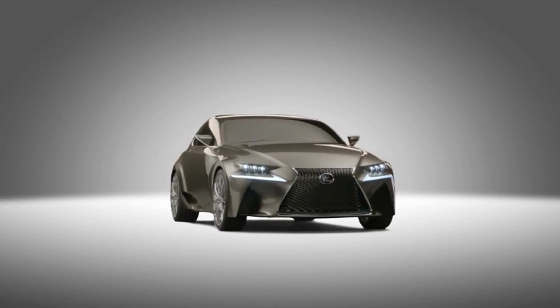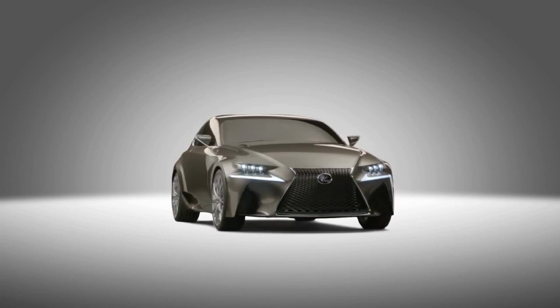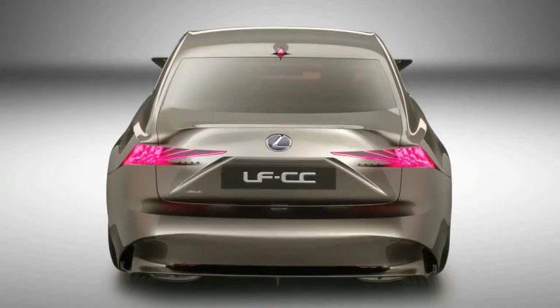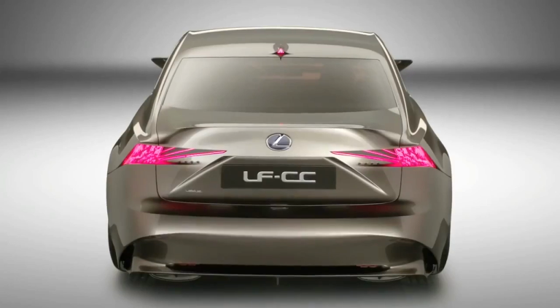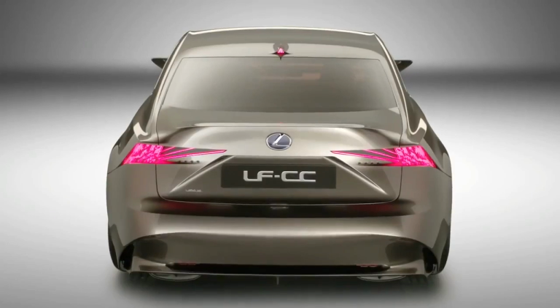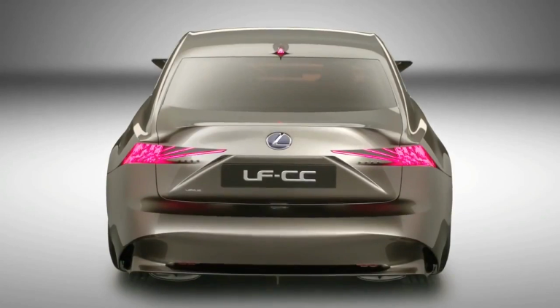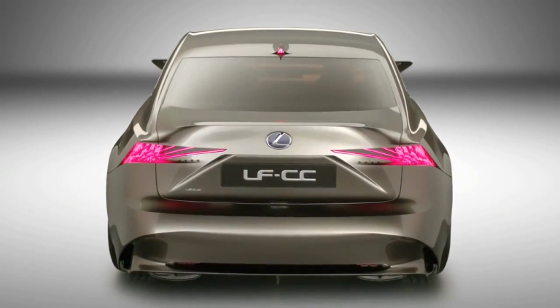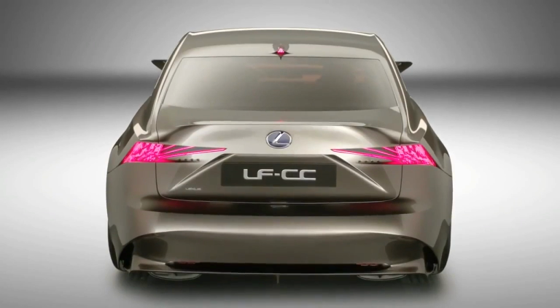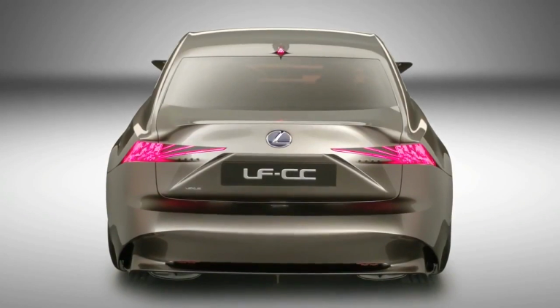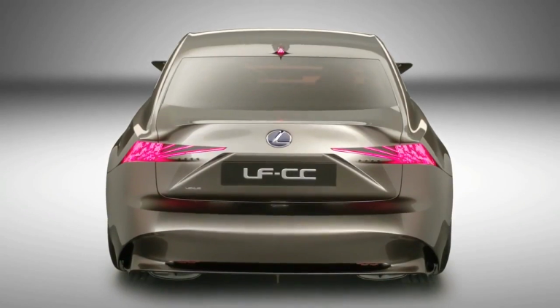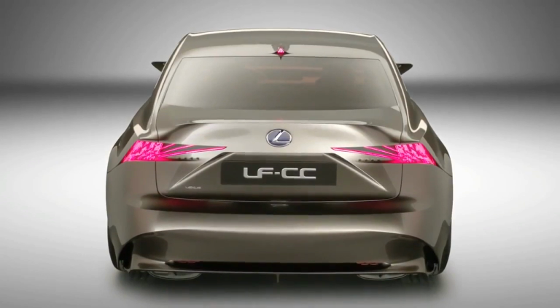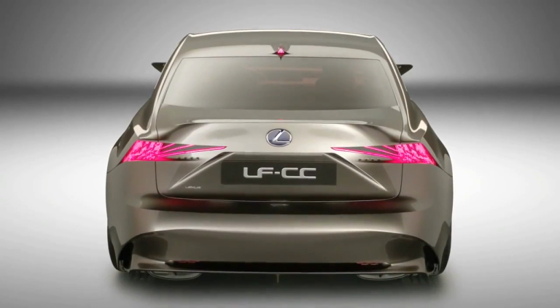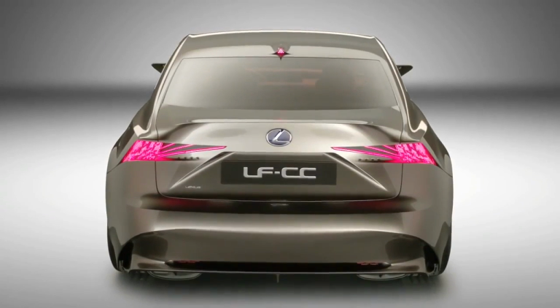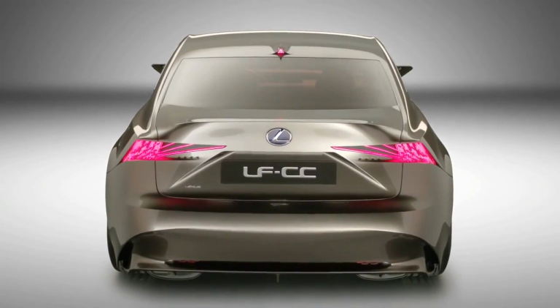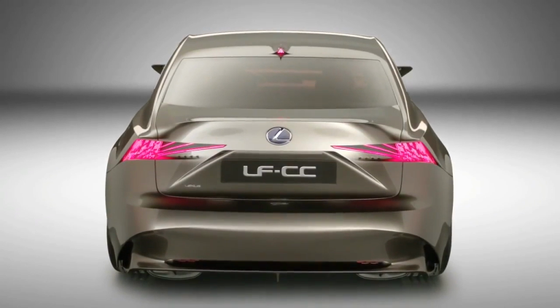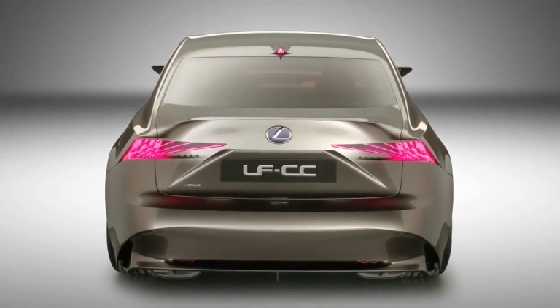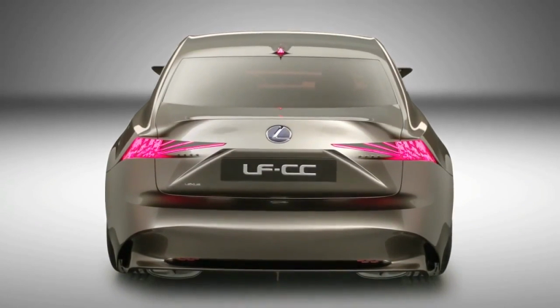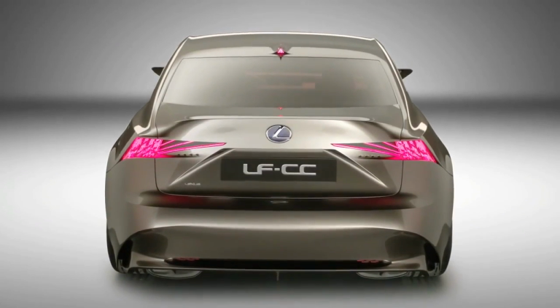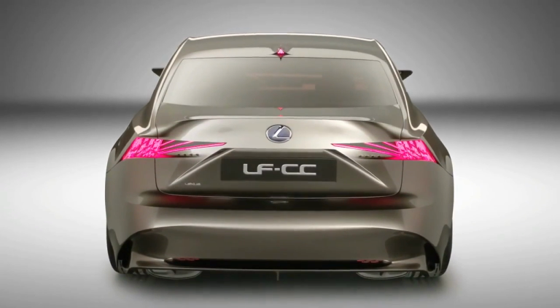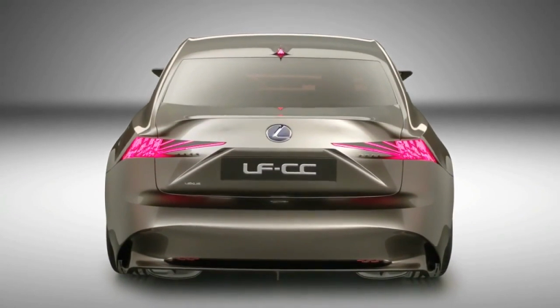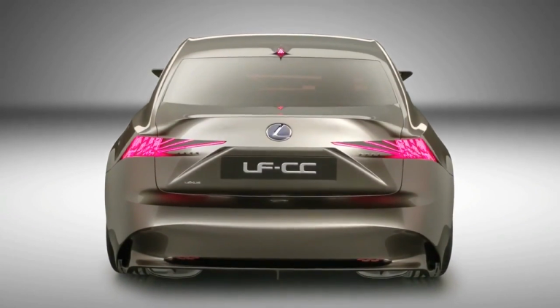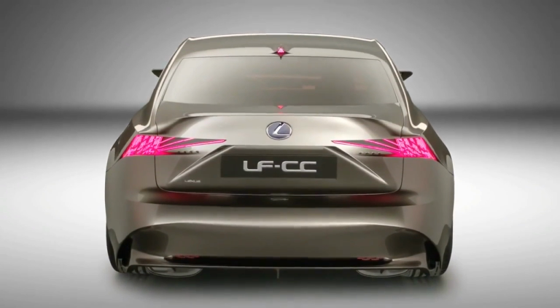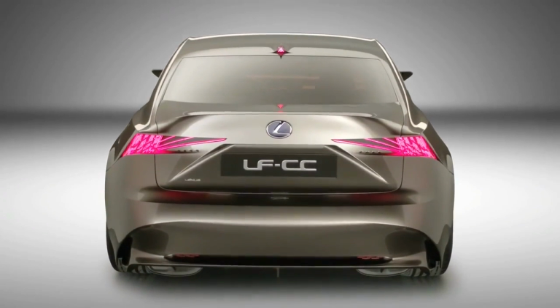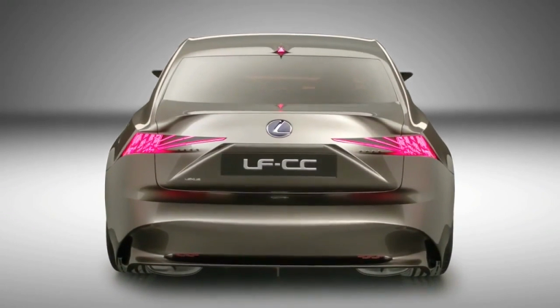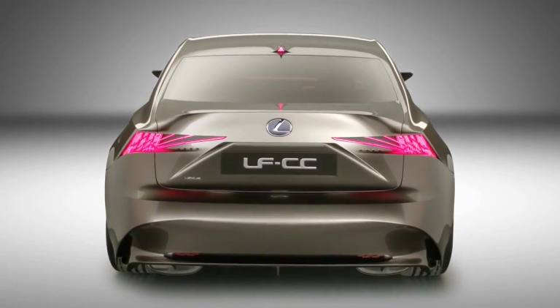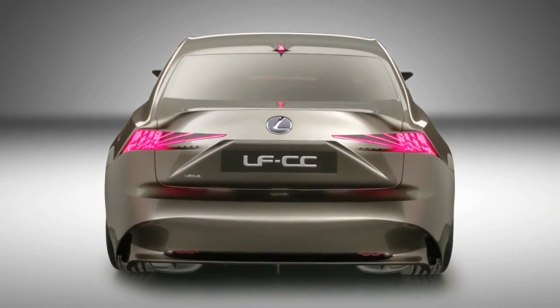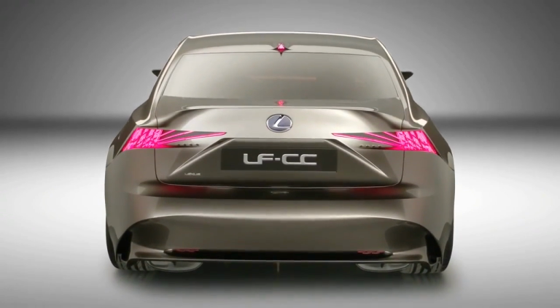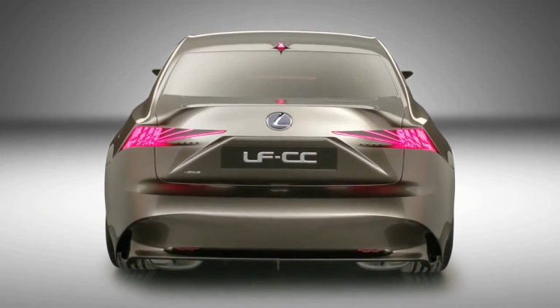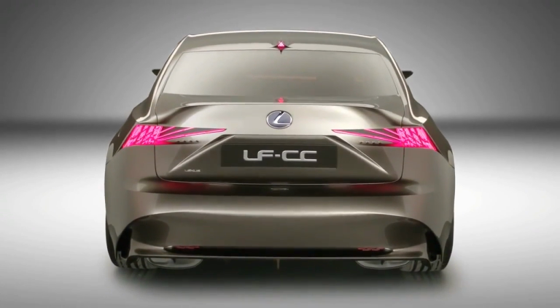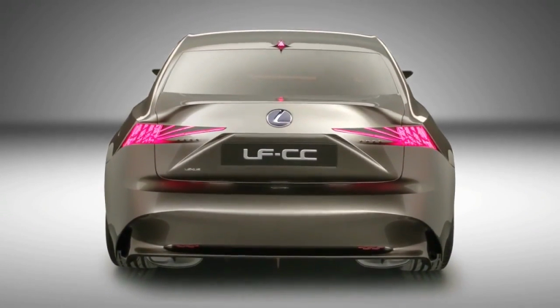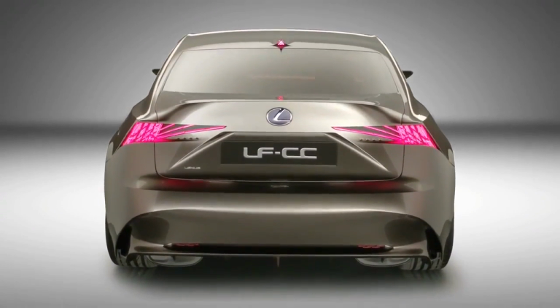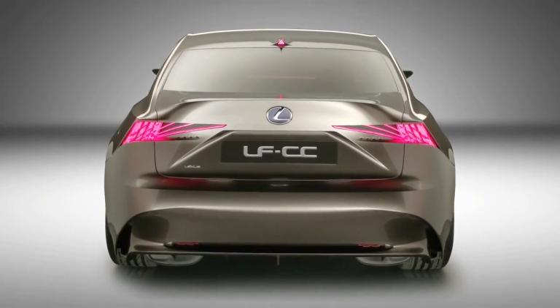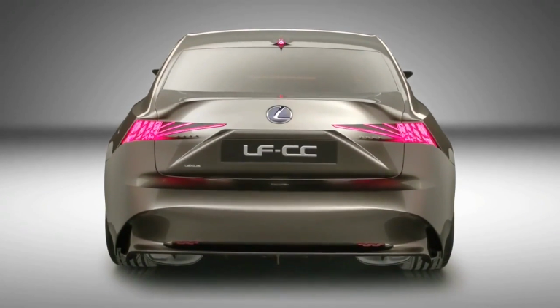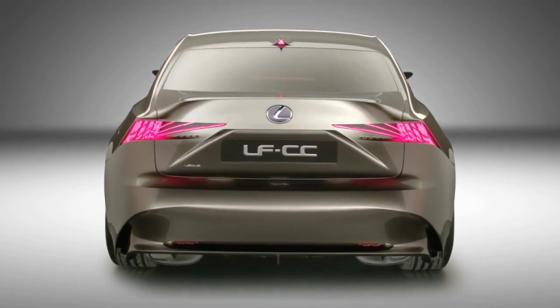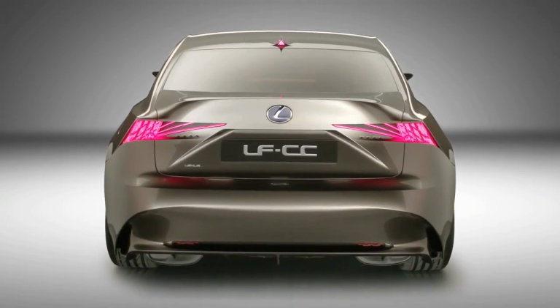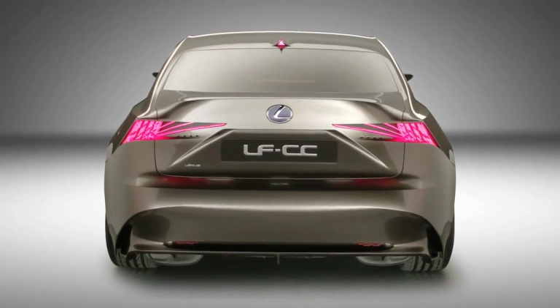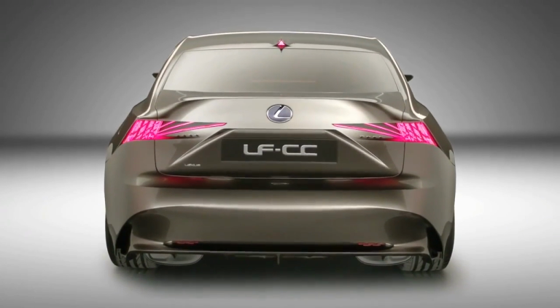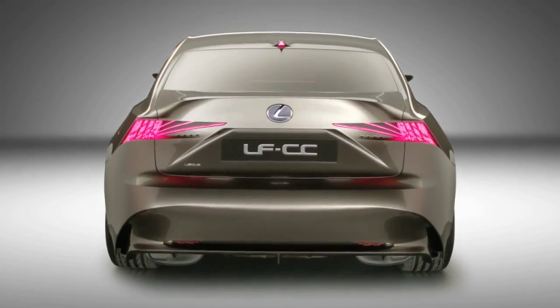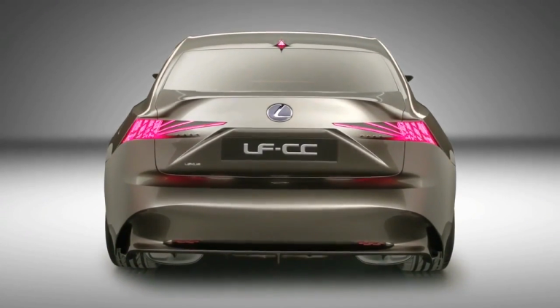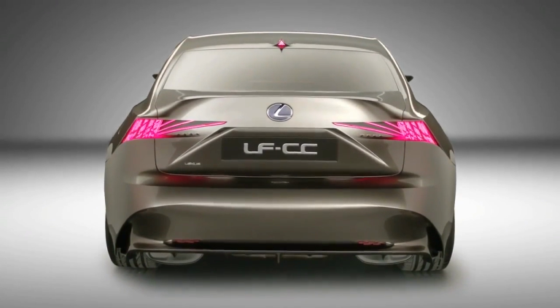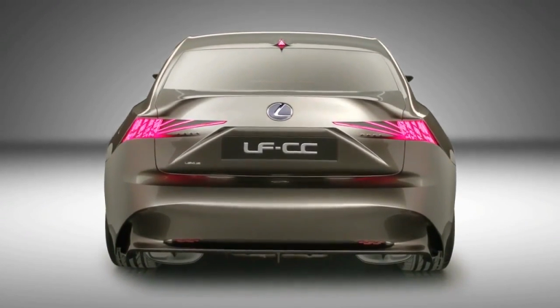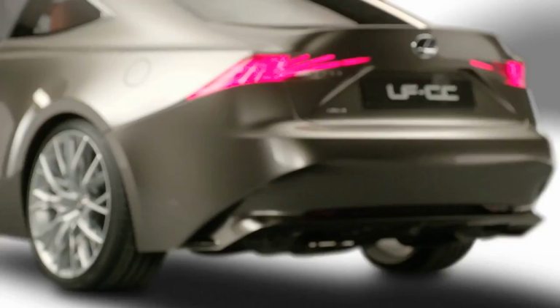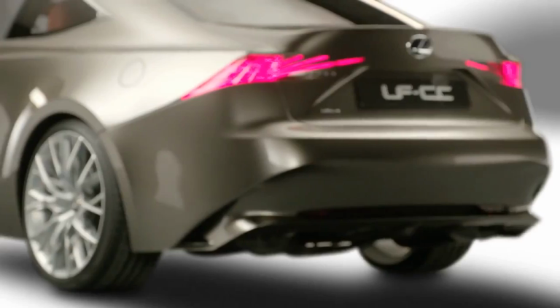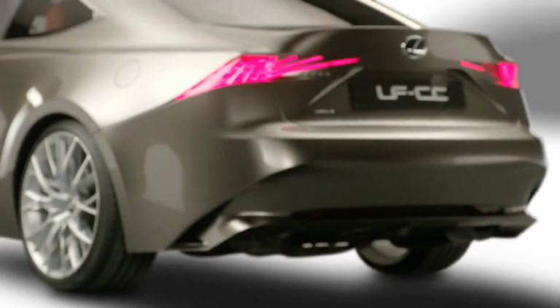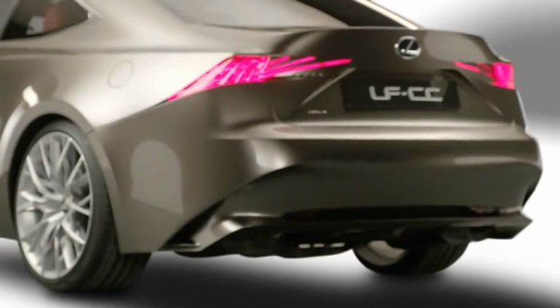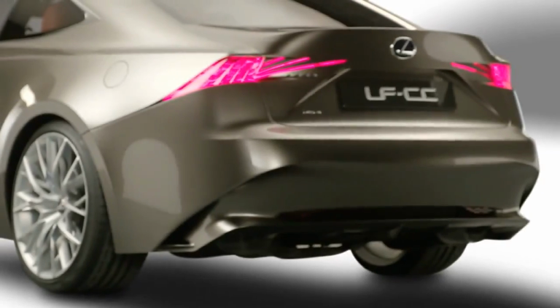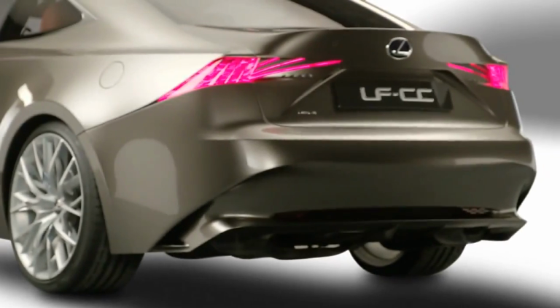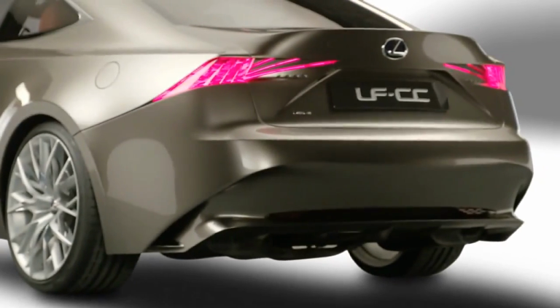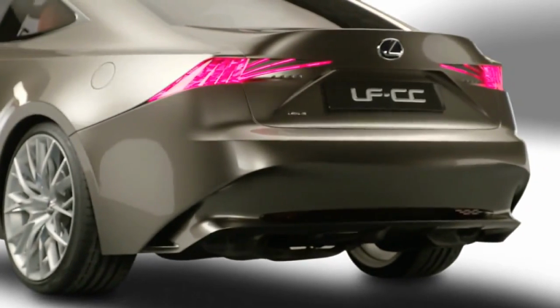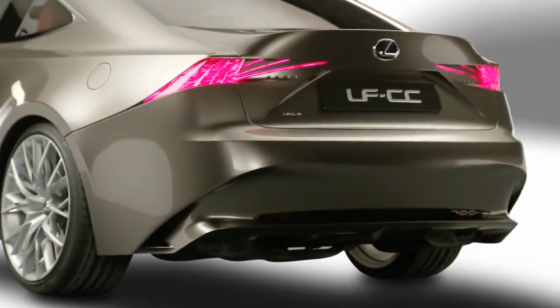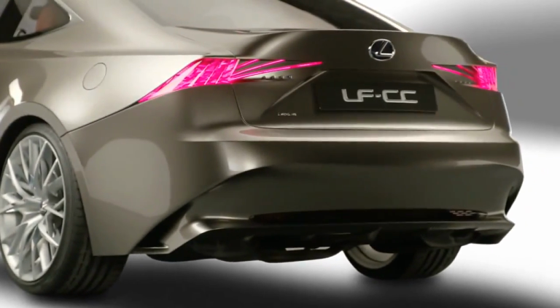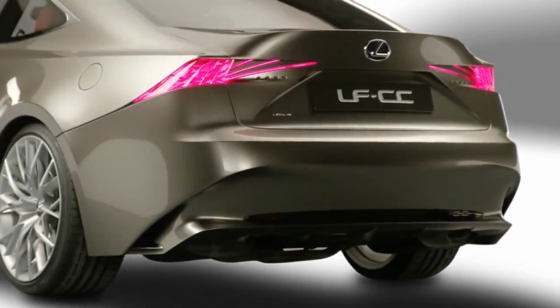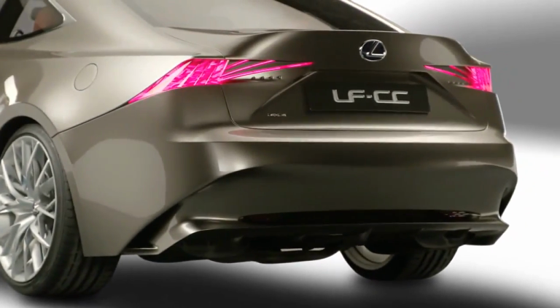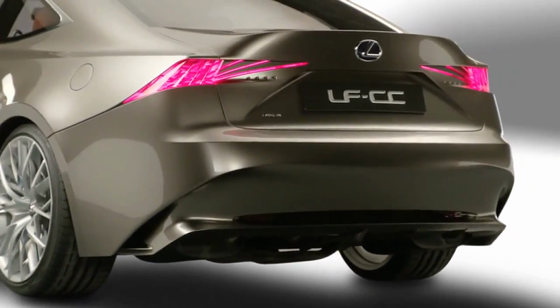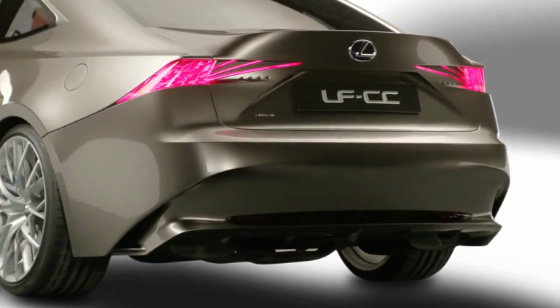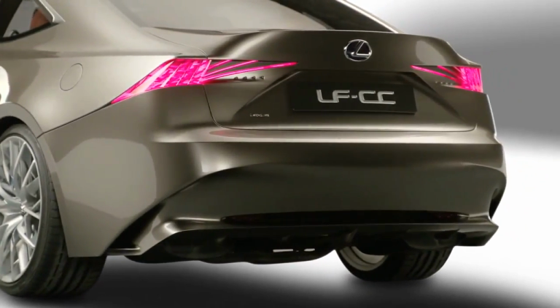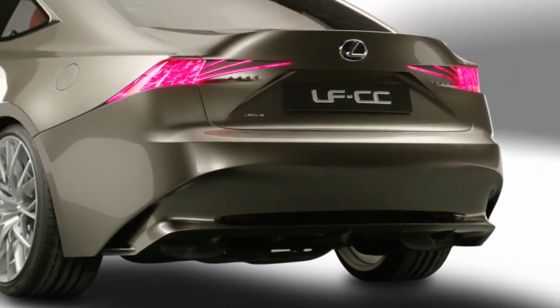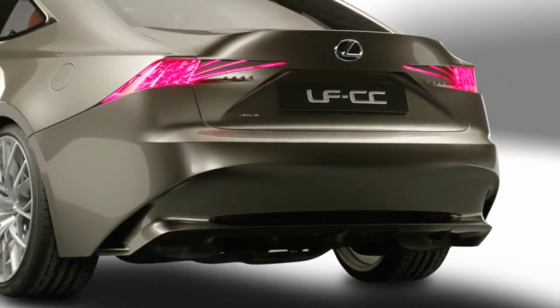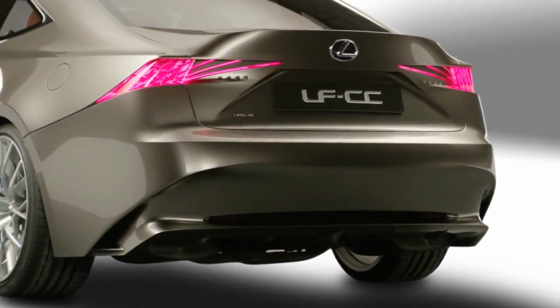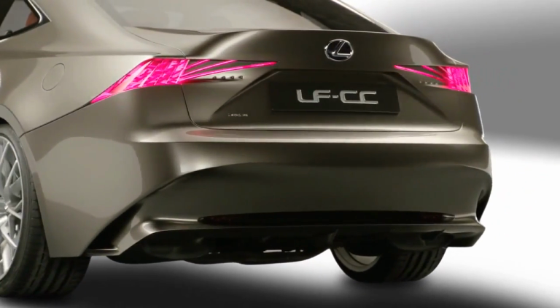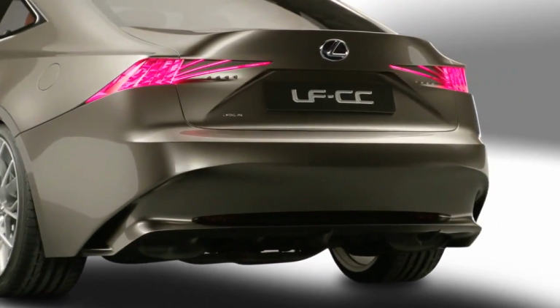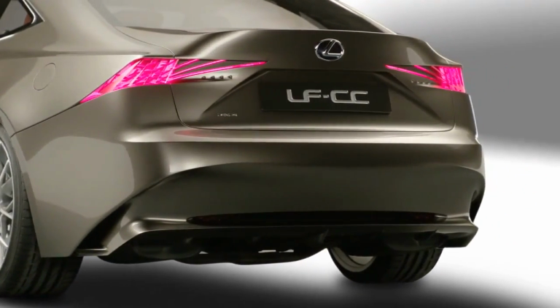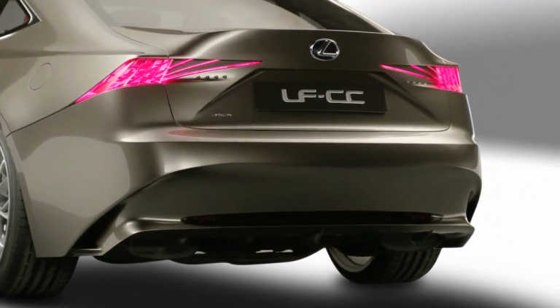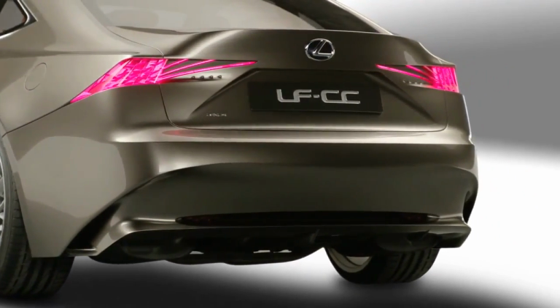At the rear, the full-width bumper flows into the rear wheel arches, emphasising the LFCC's broad, powerful stance.